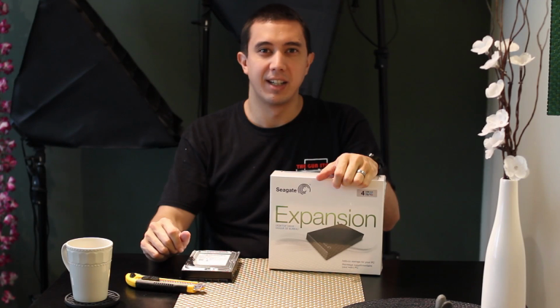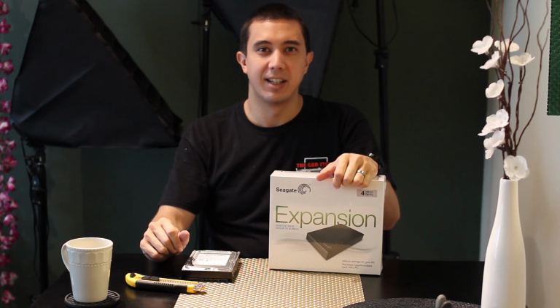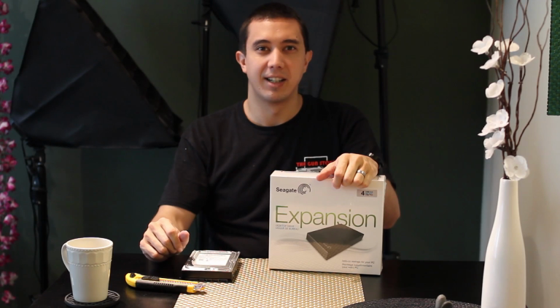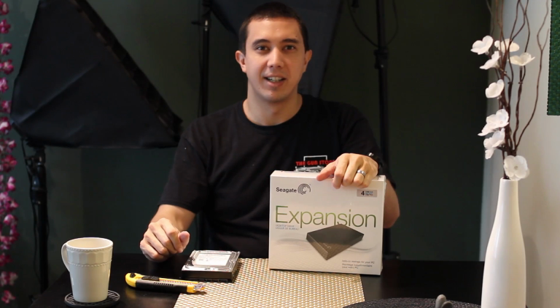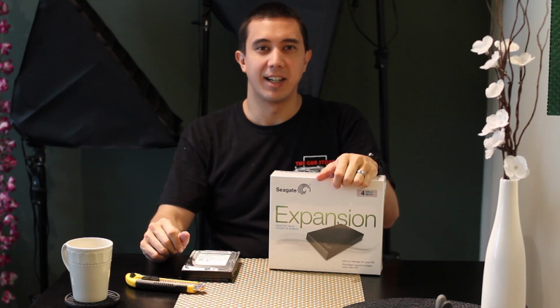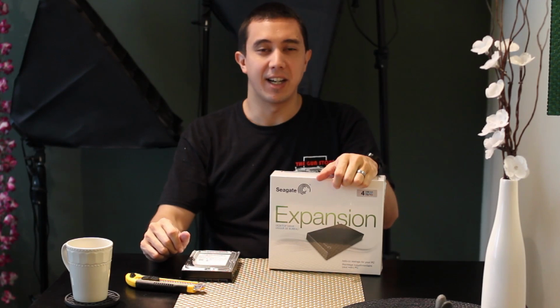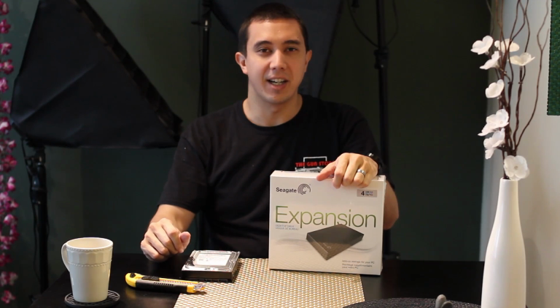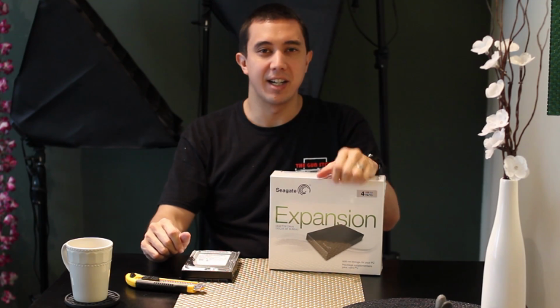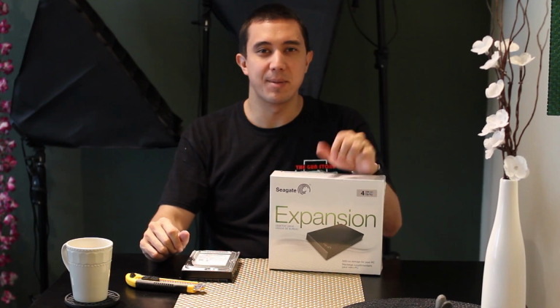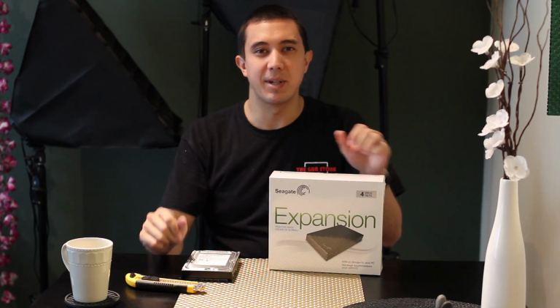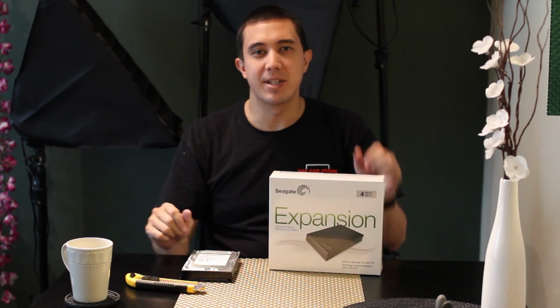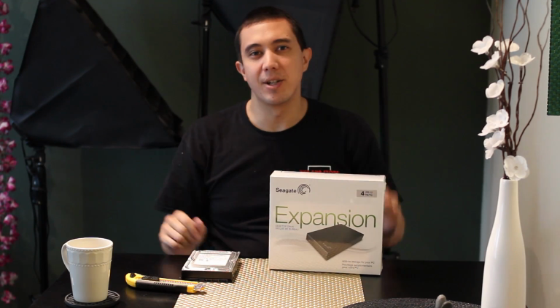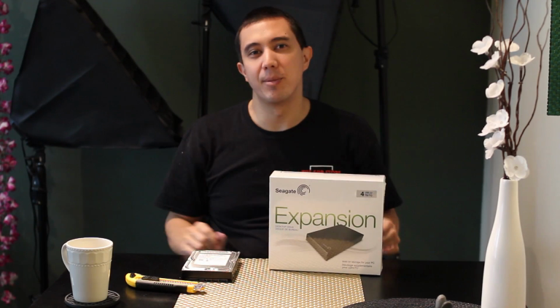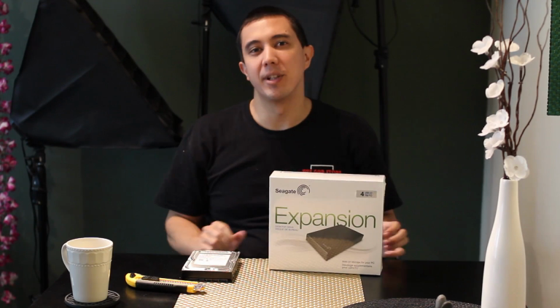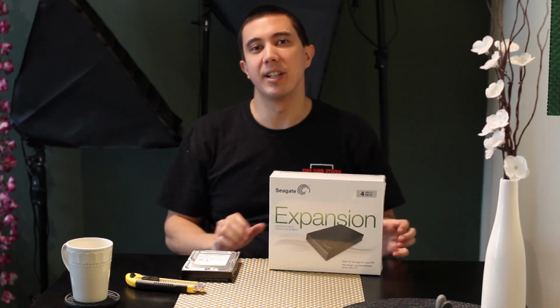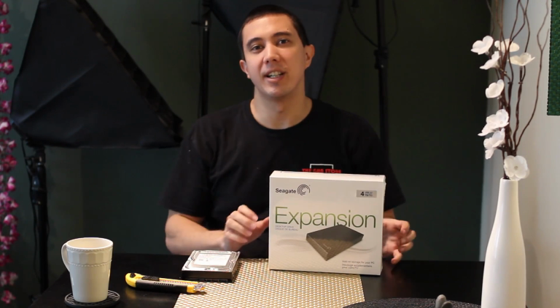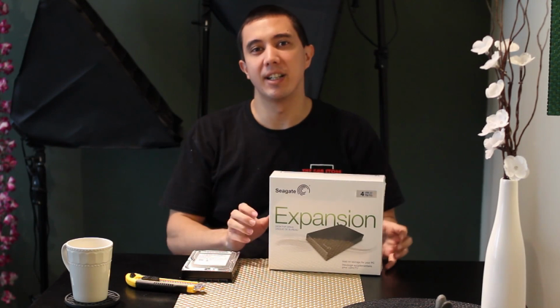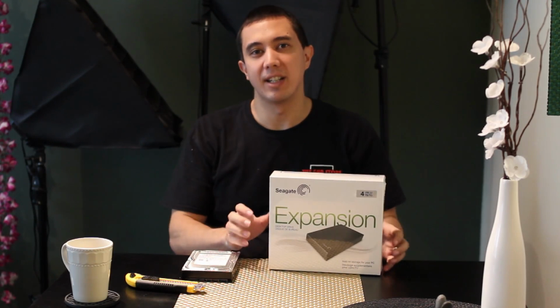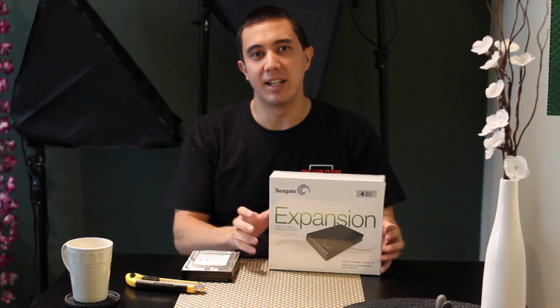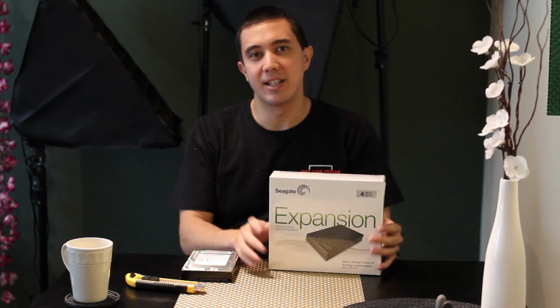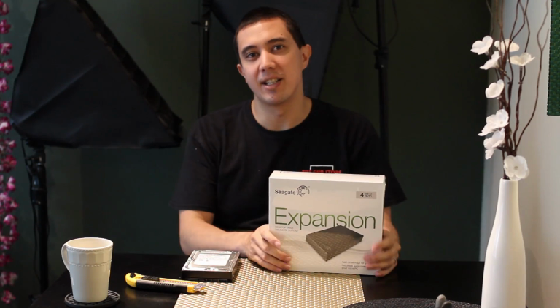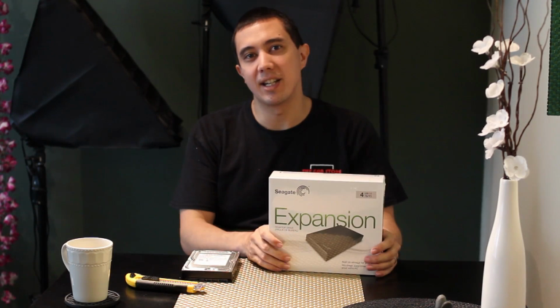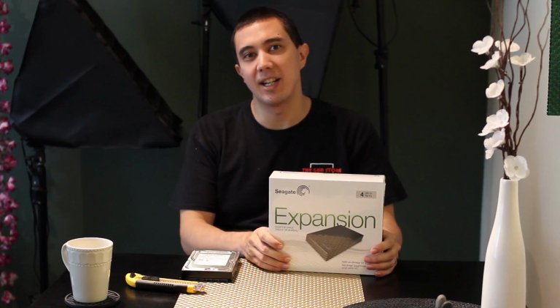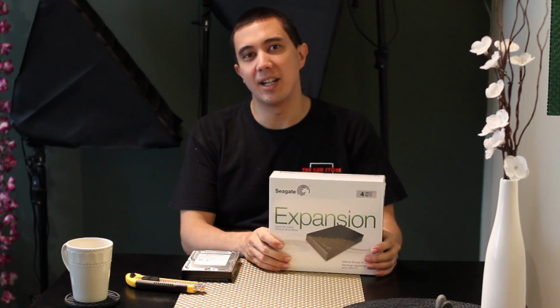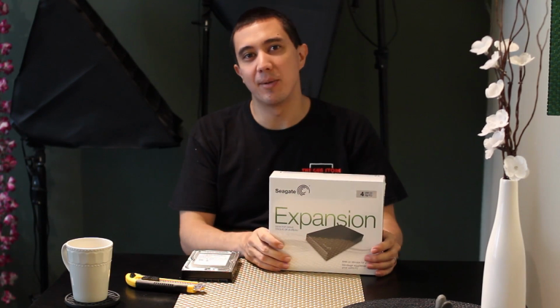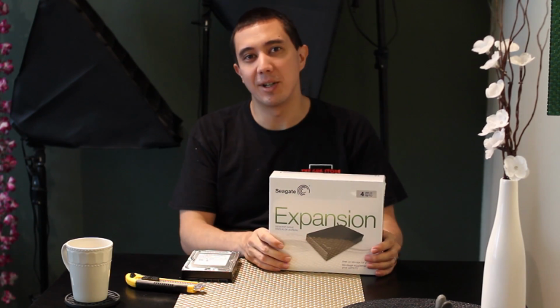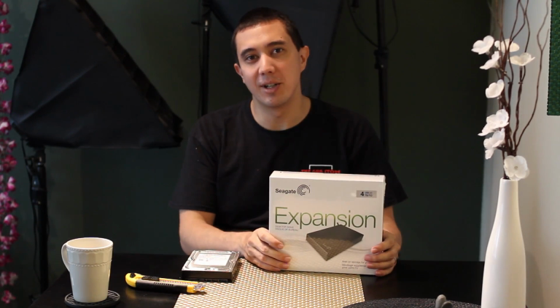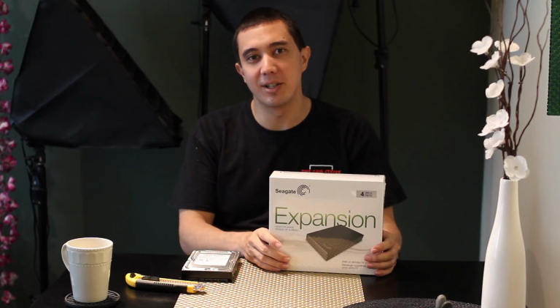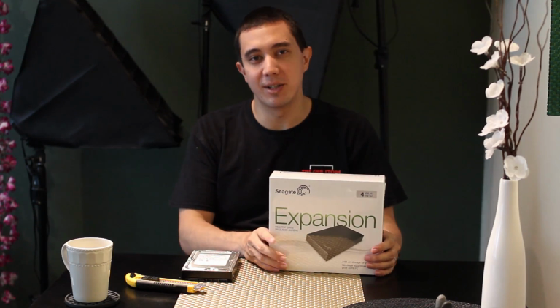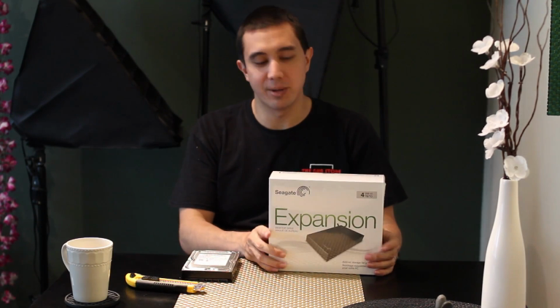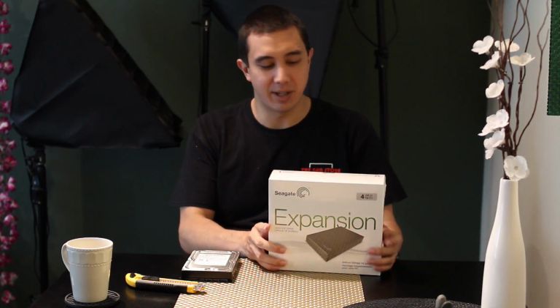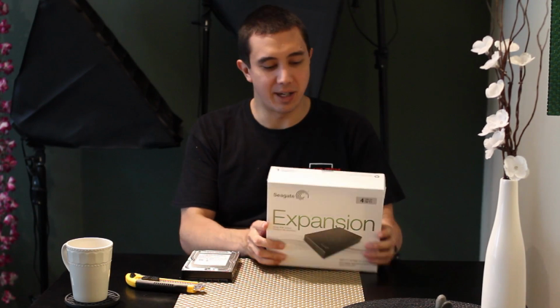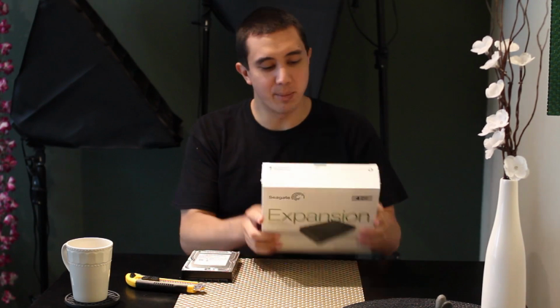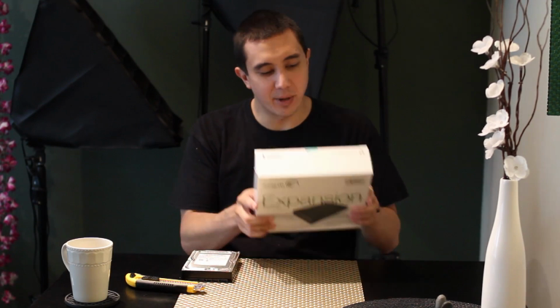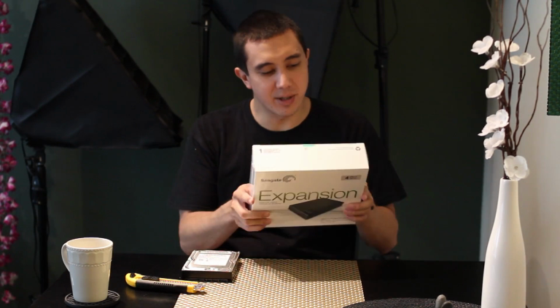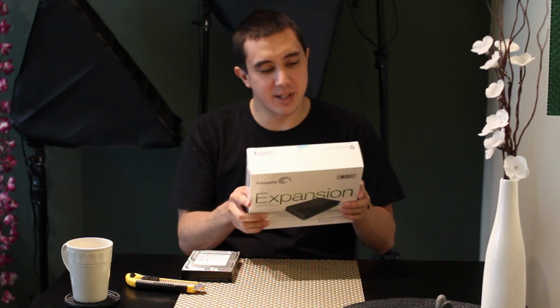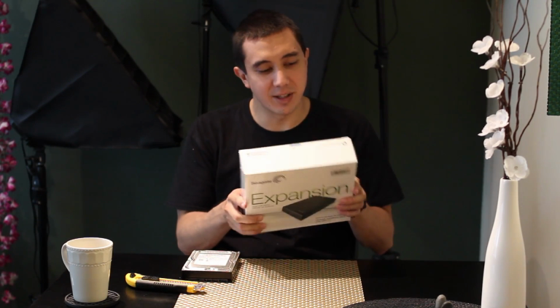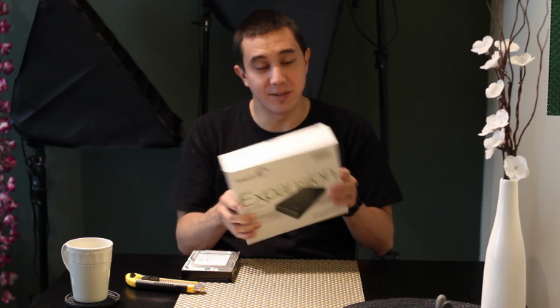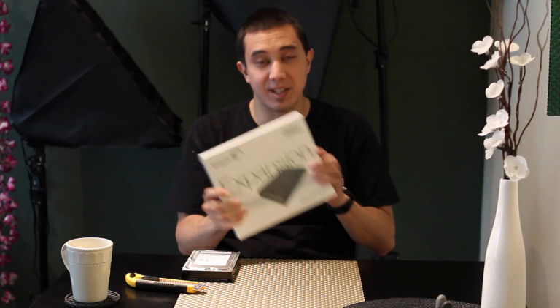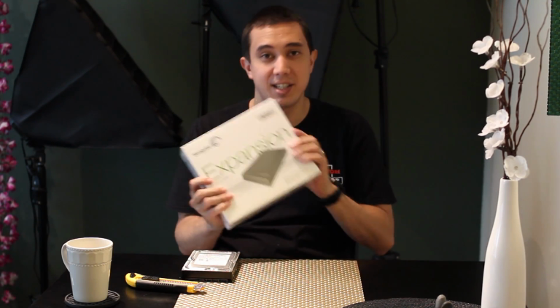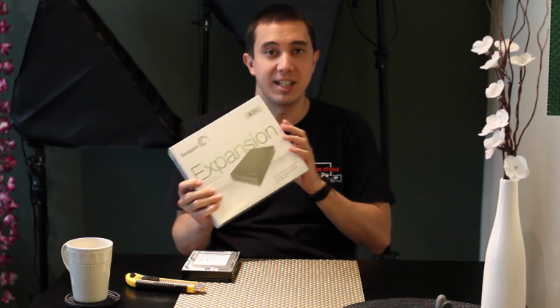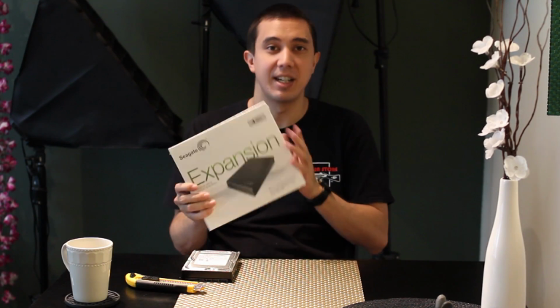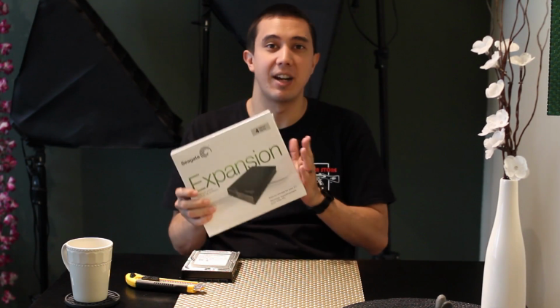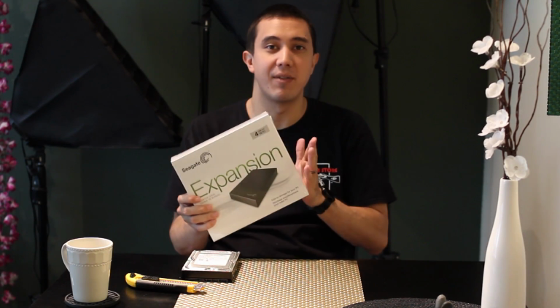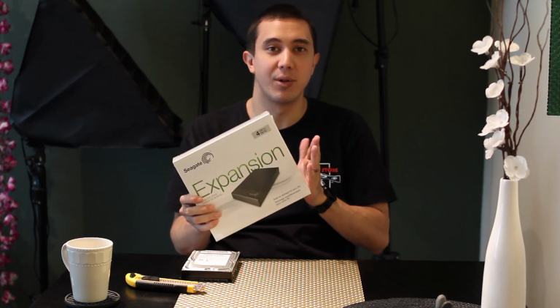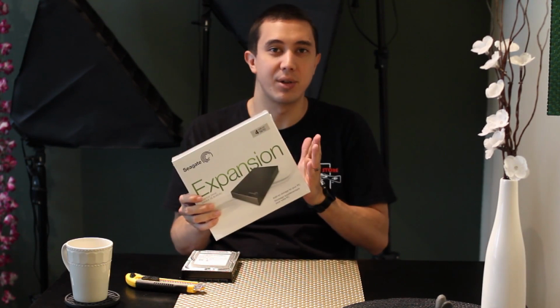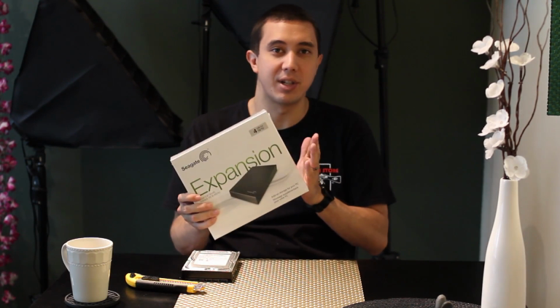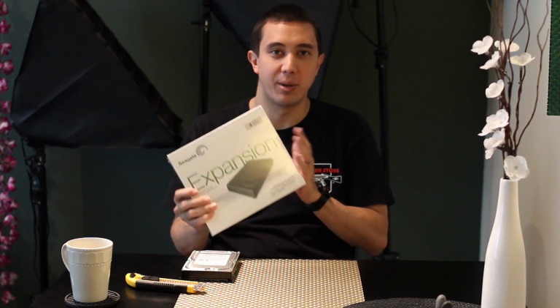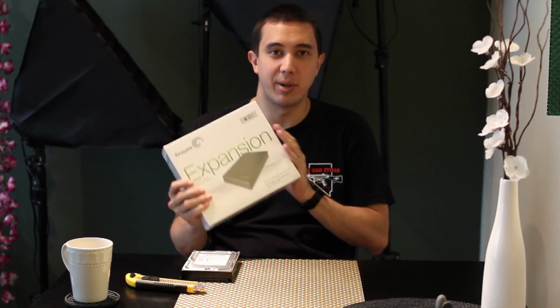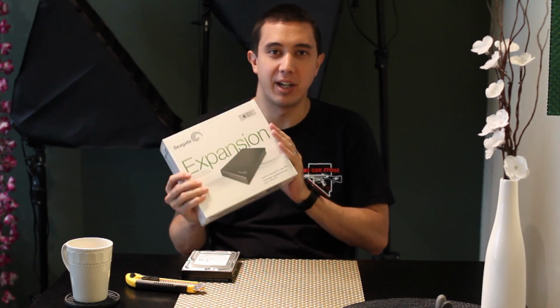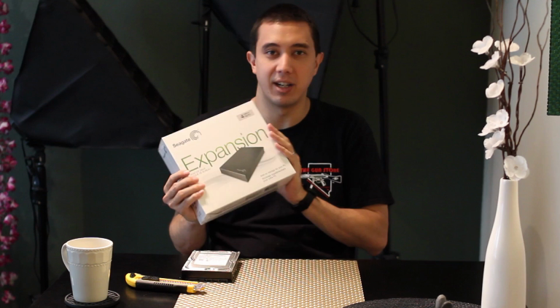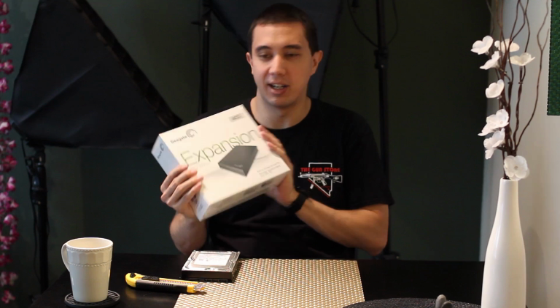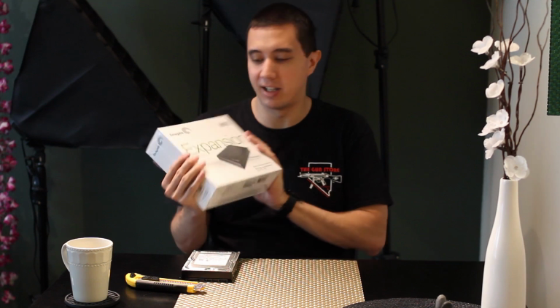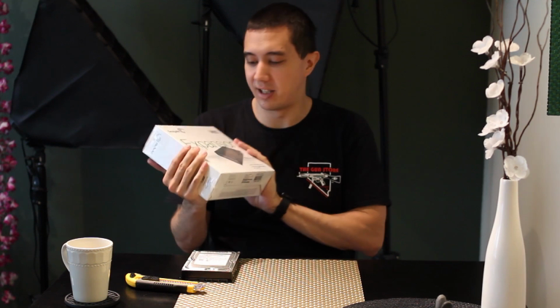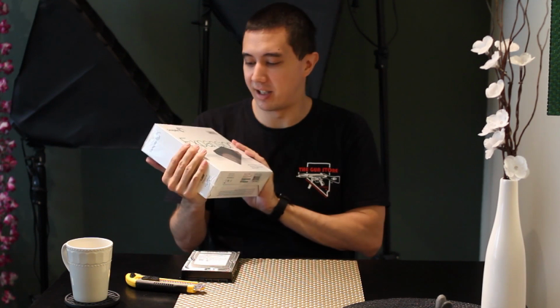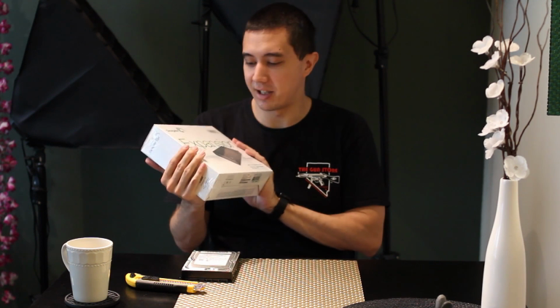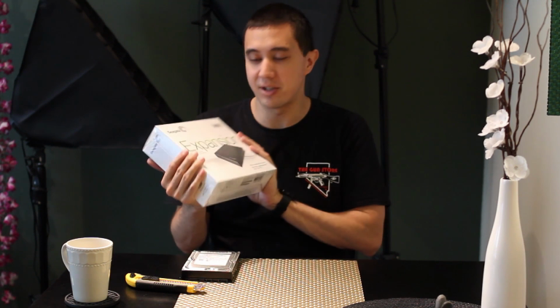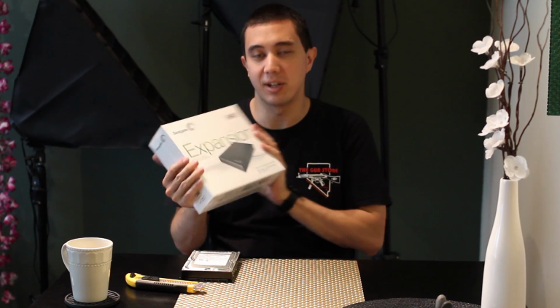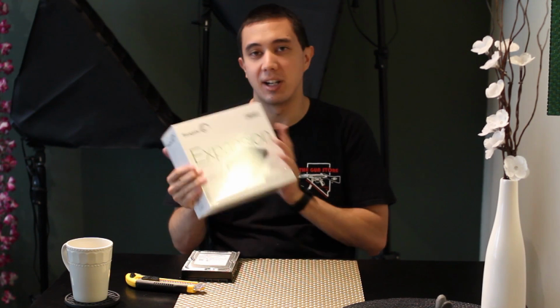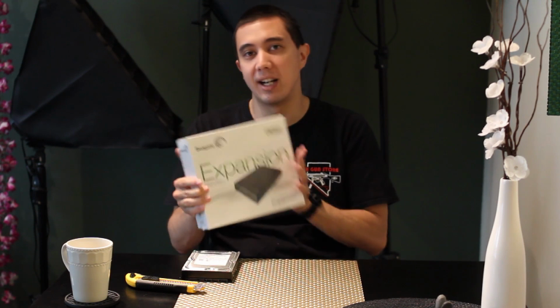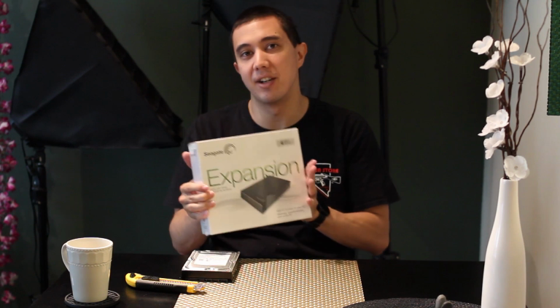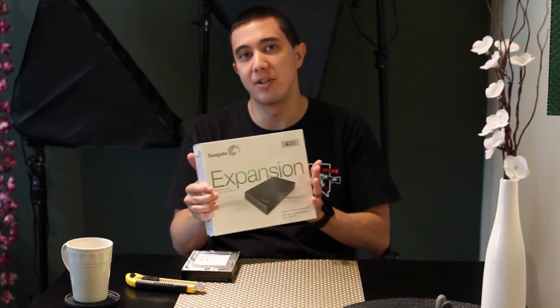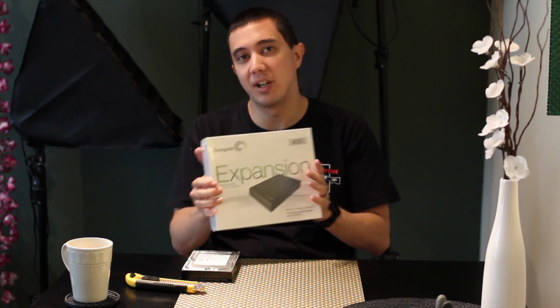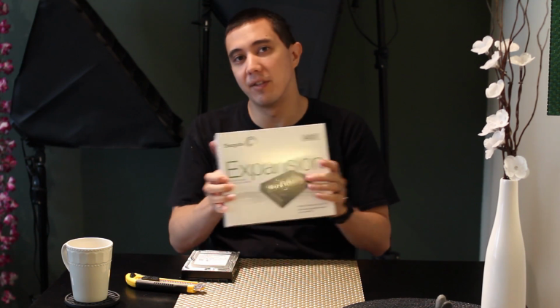Hi guys, Big Snowball here, and today I'm going to do an unboxing of the Seagate 4TB external hard drive.